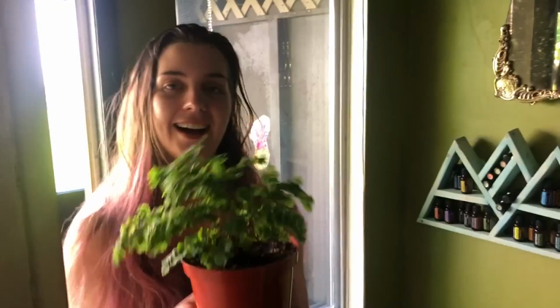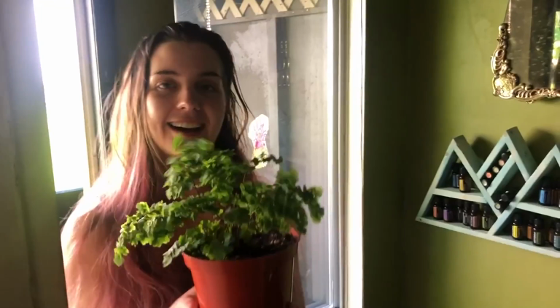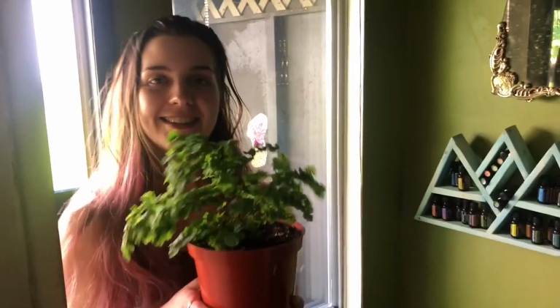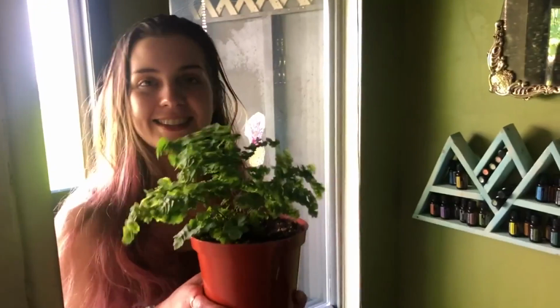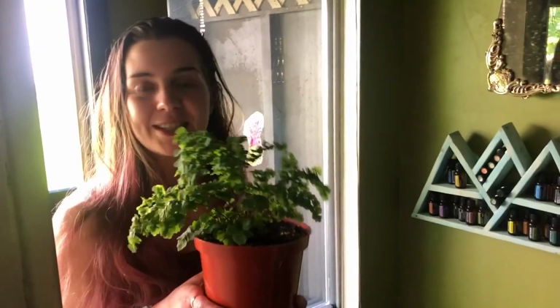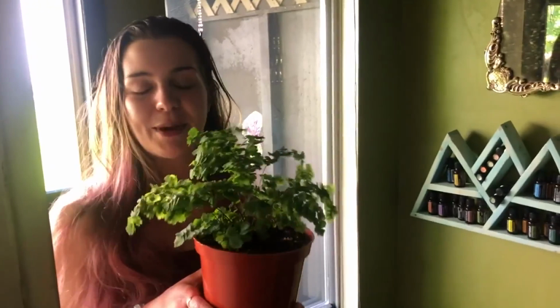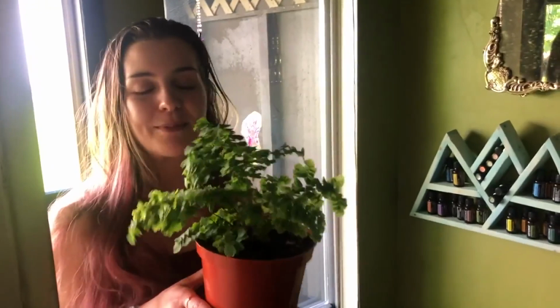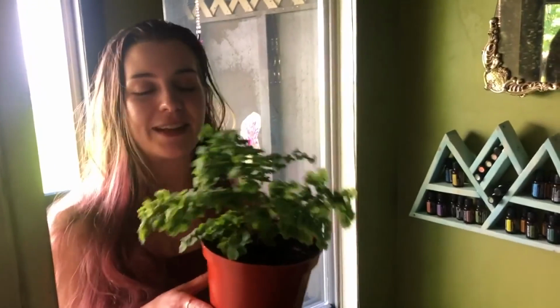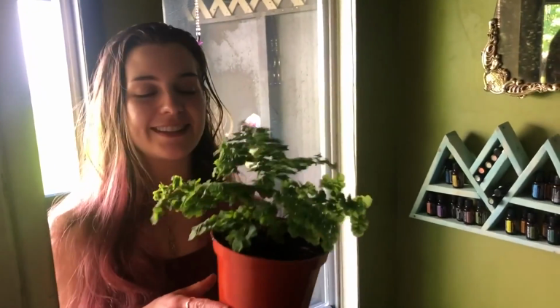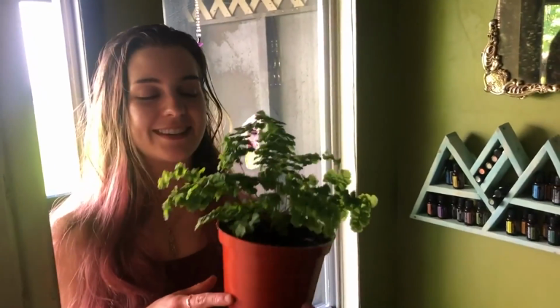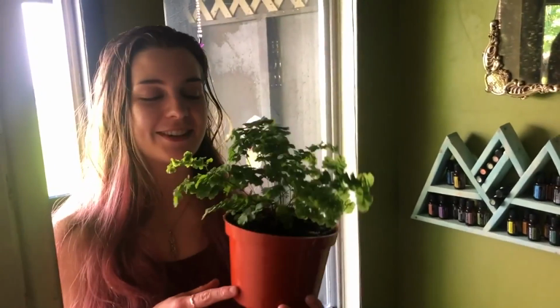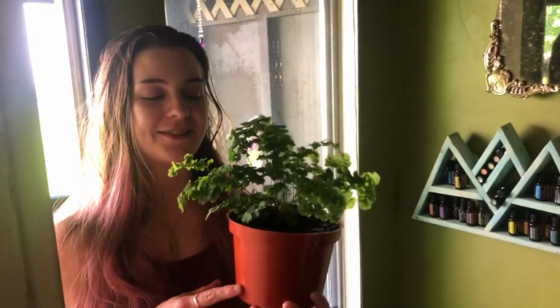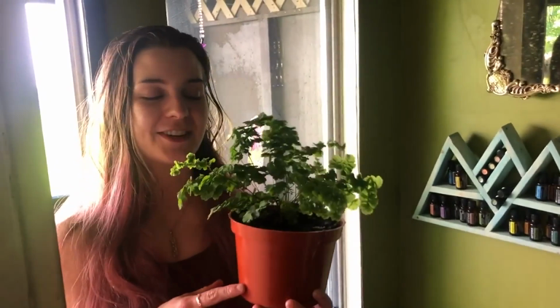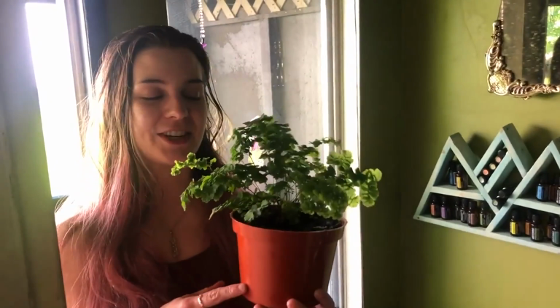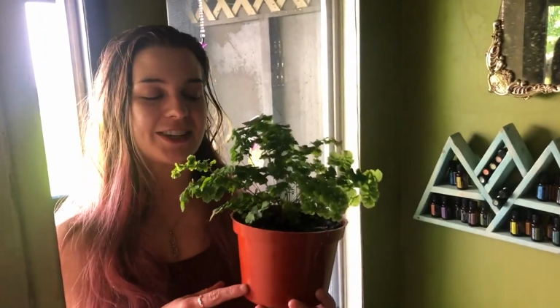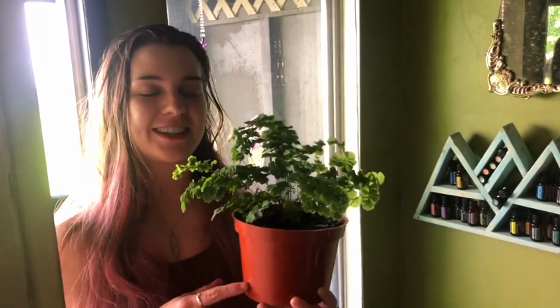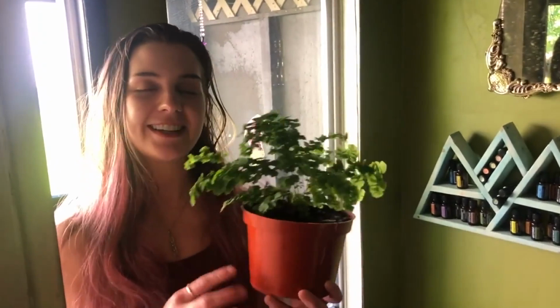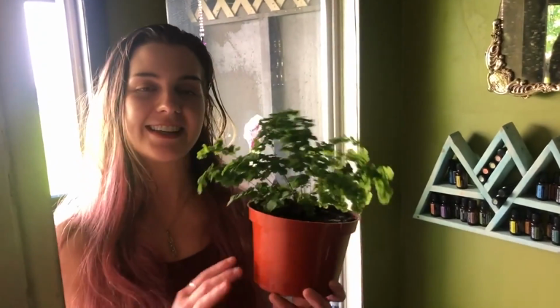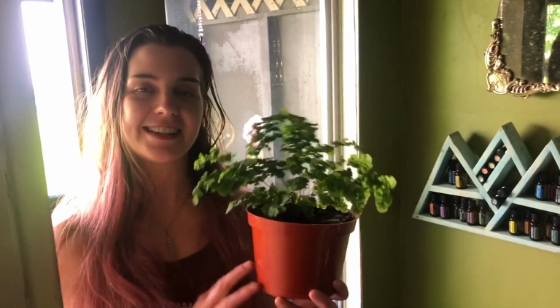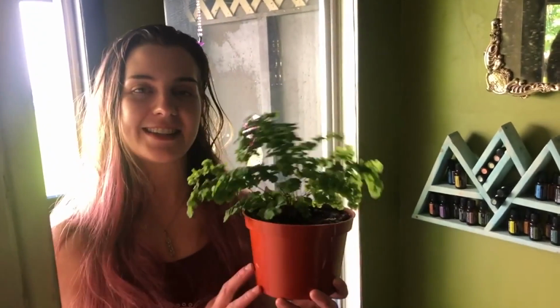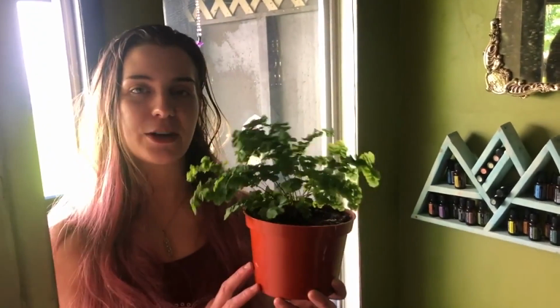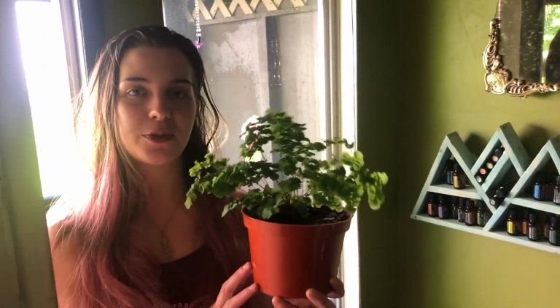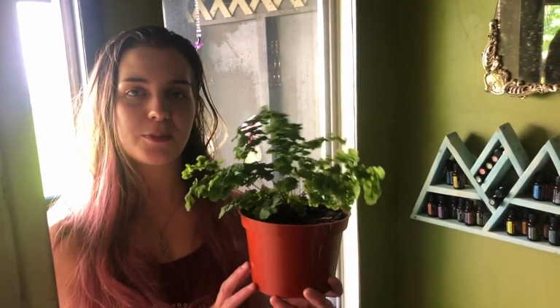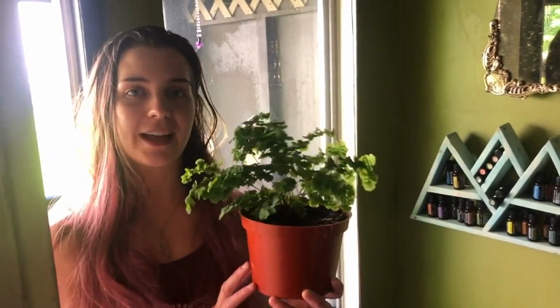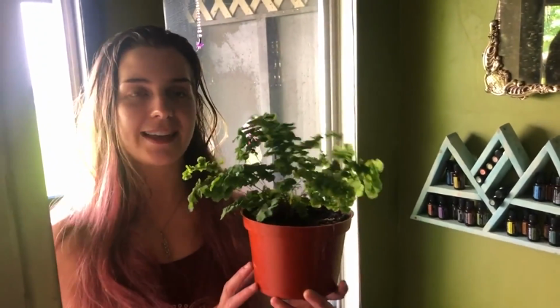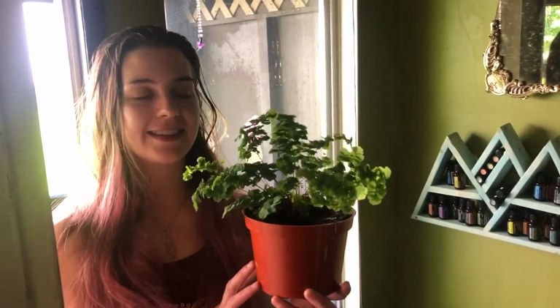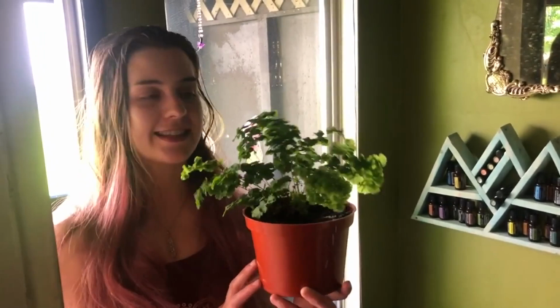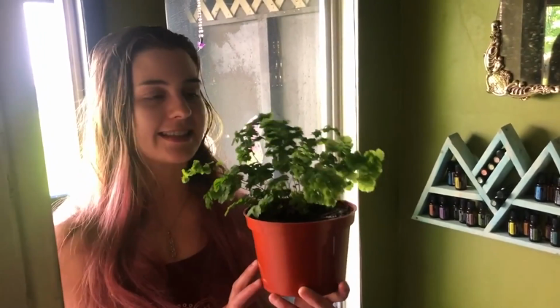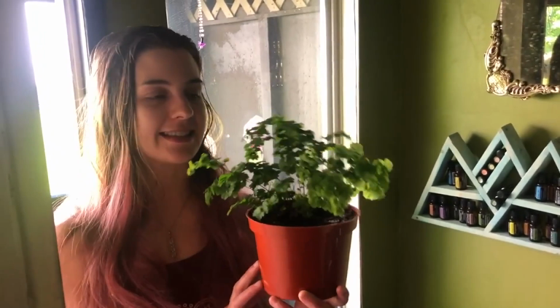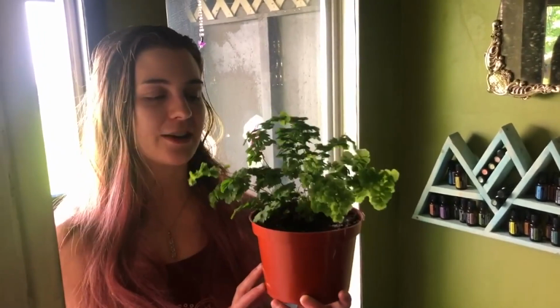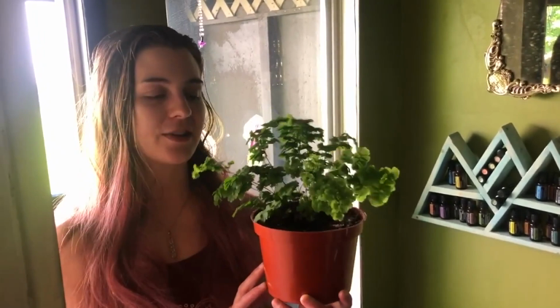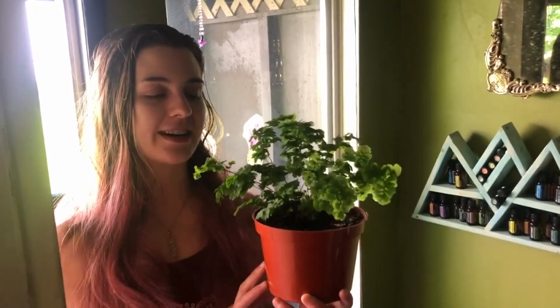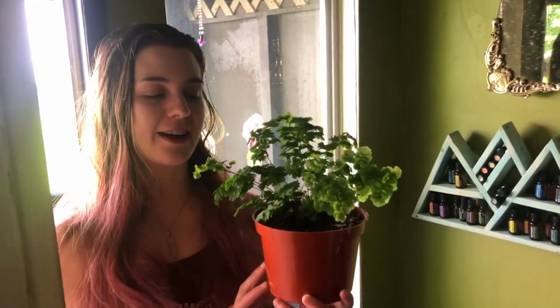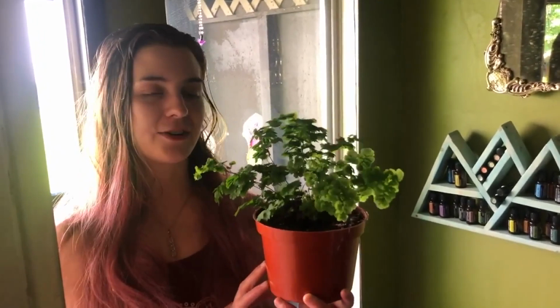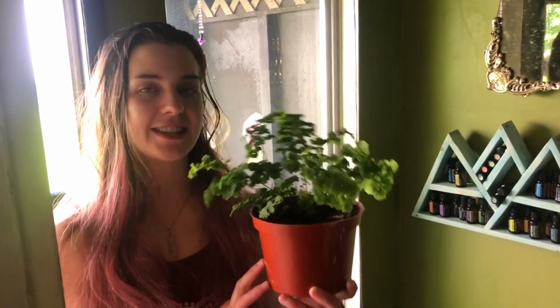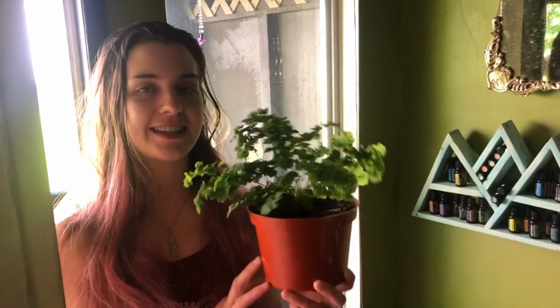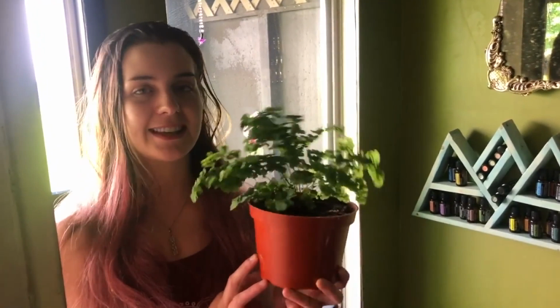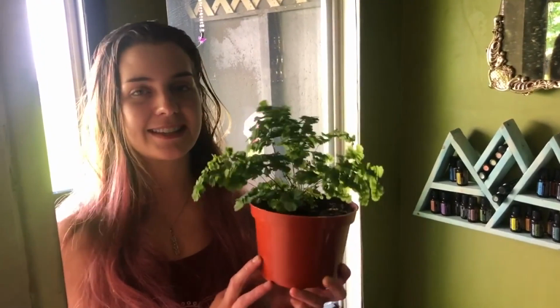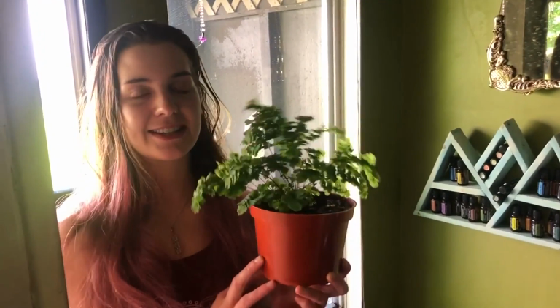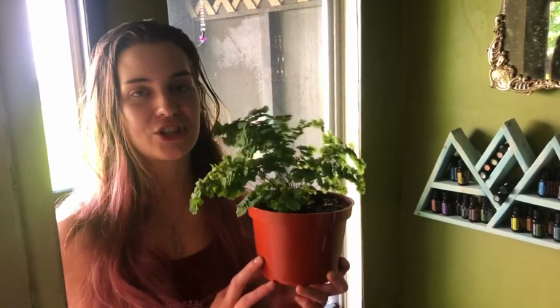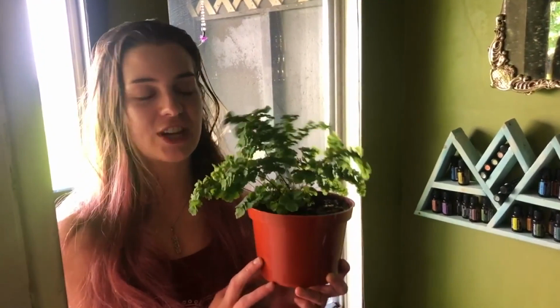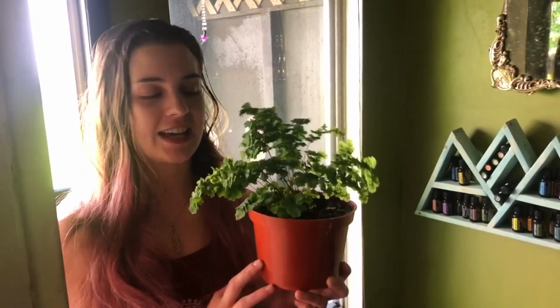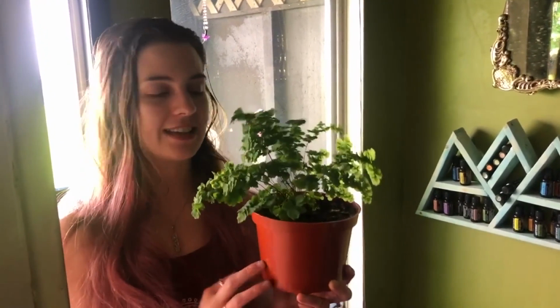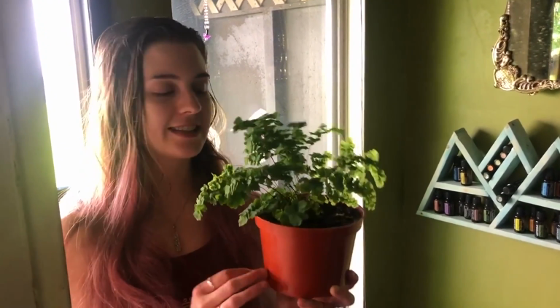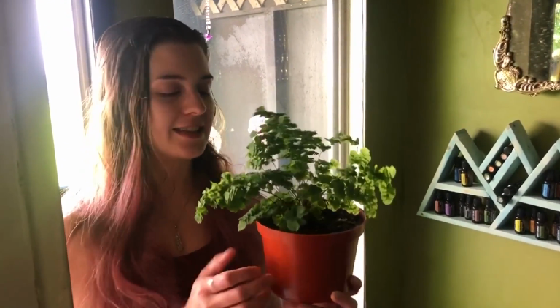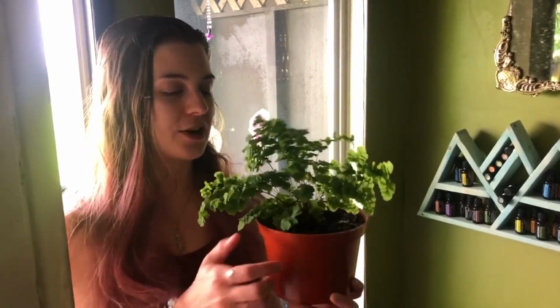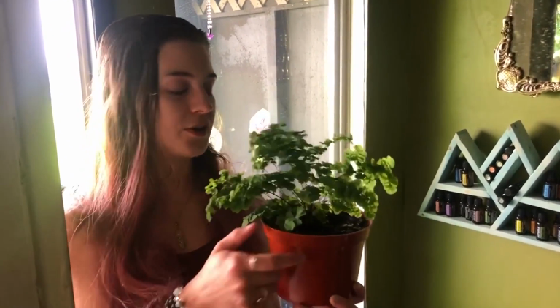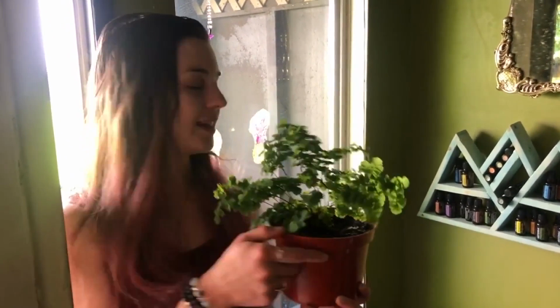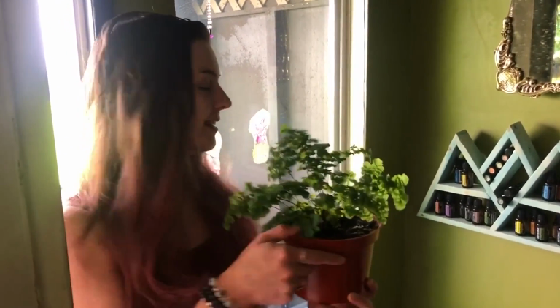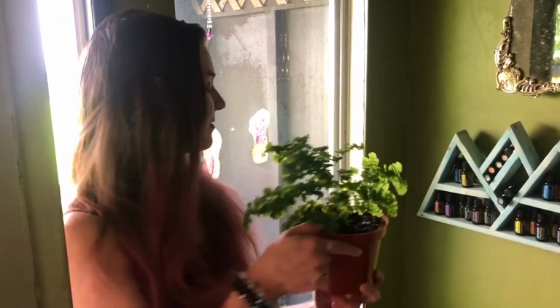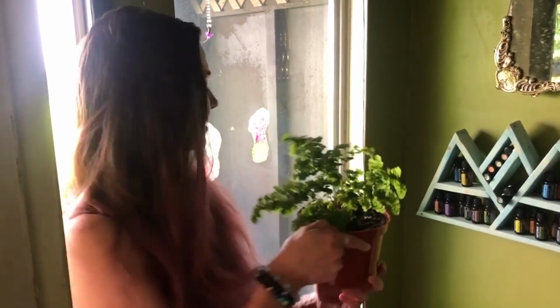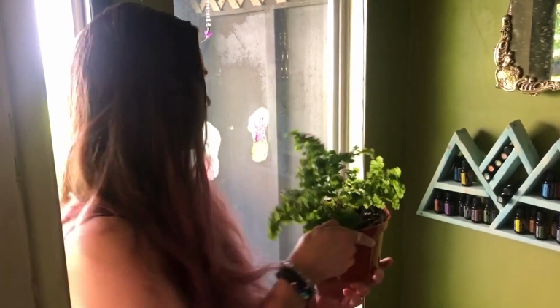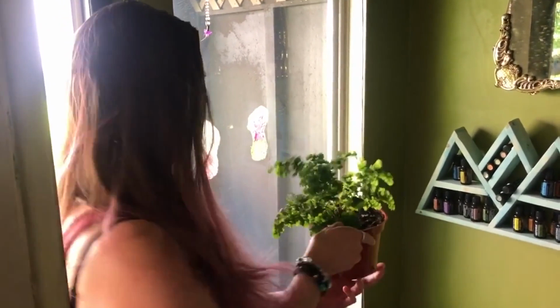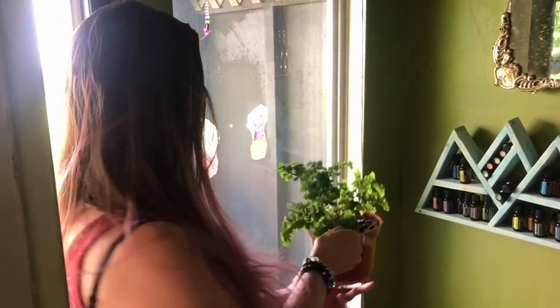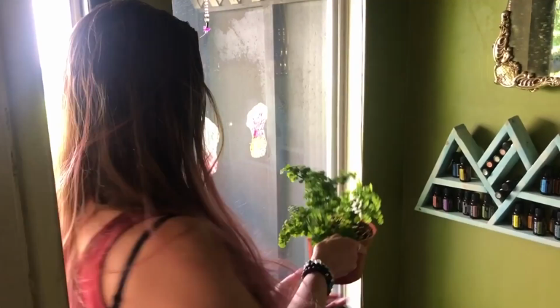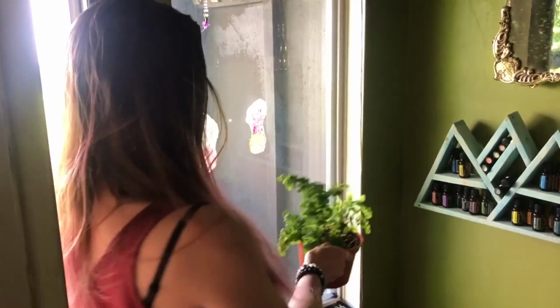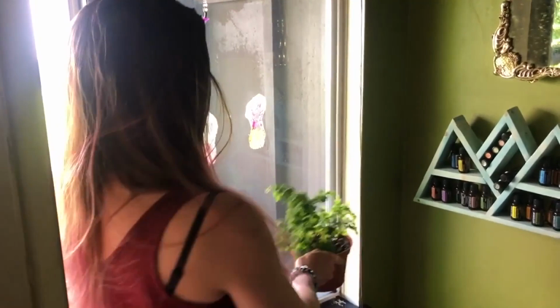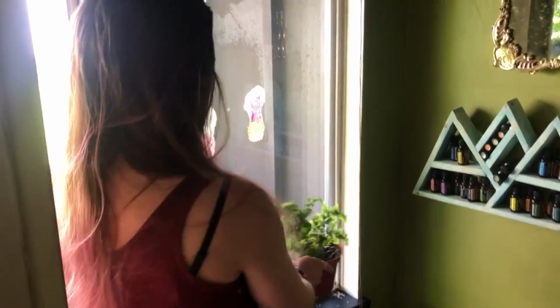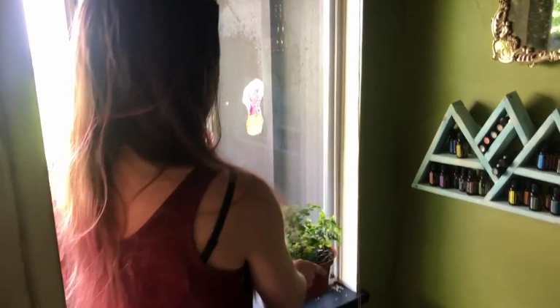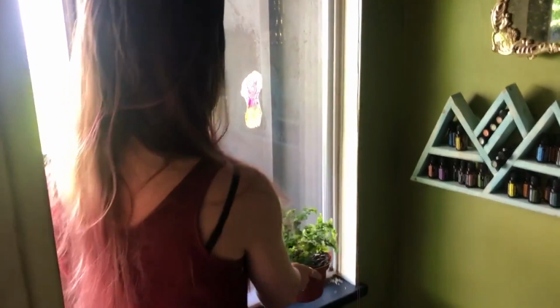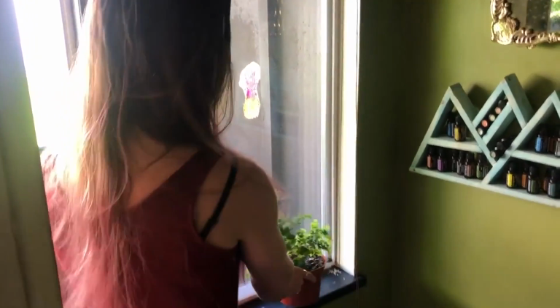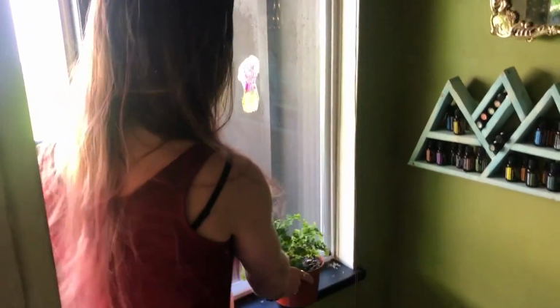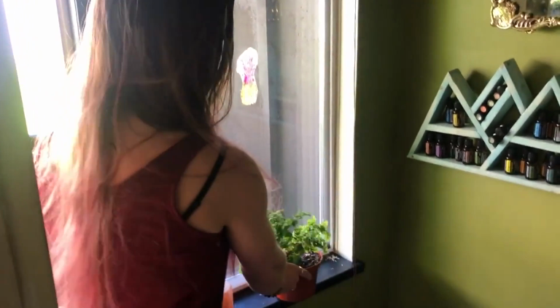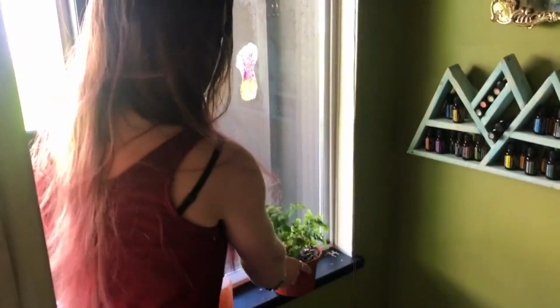This is my maidenhair fern. He's the only plant that's inside right now because he likes the shade, so he lives in this window right here.